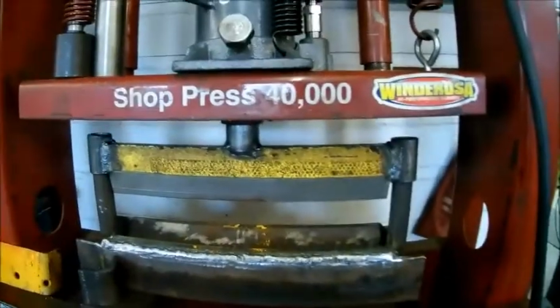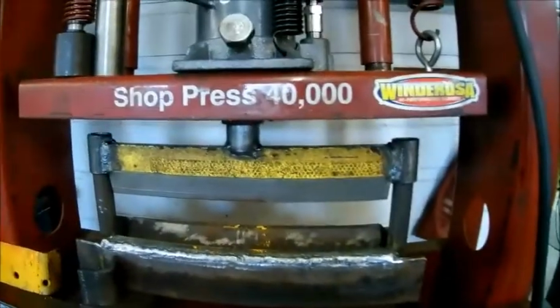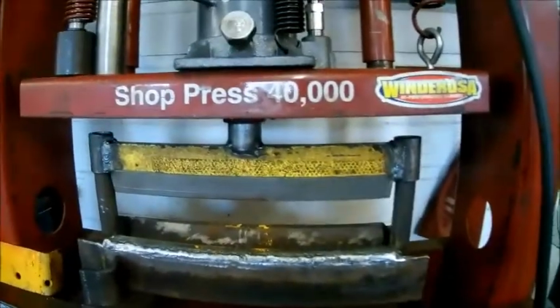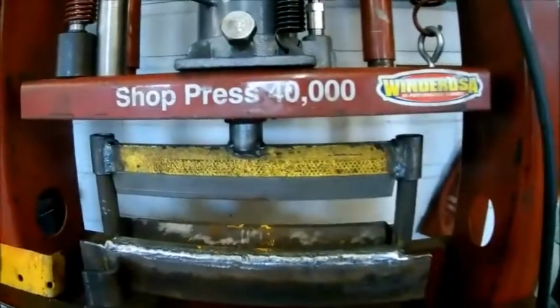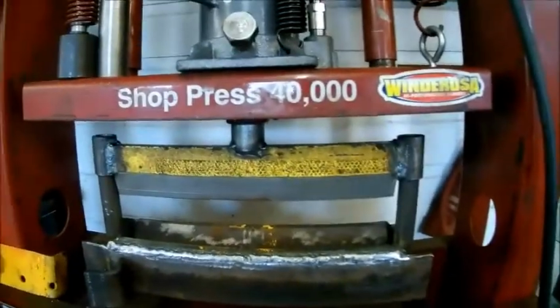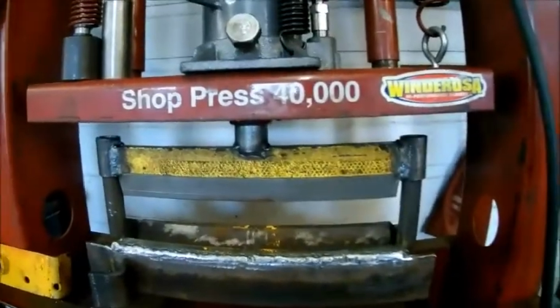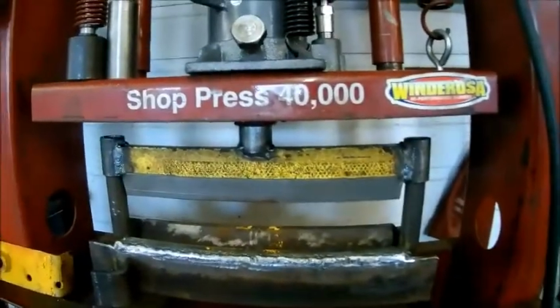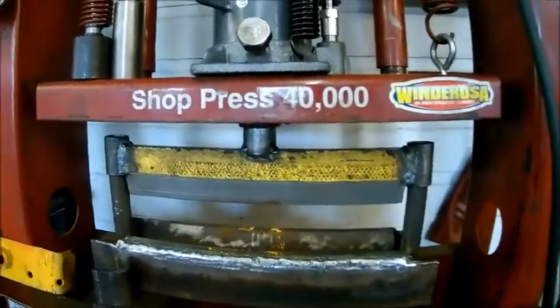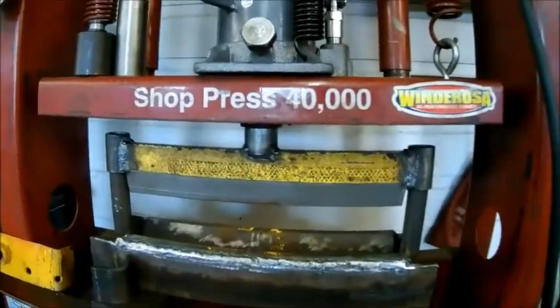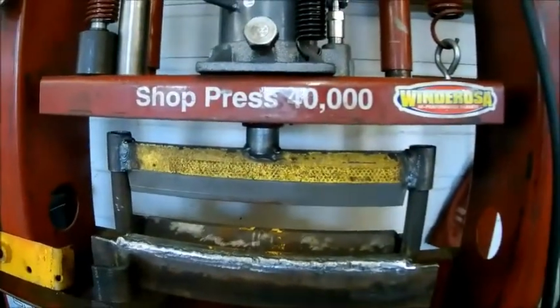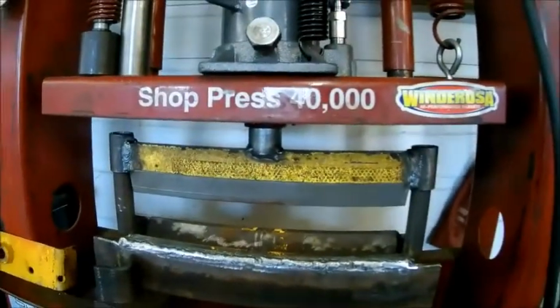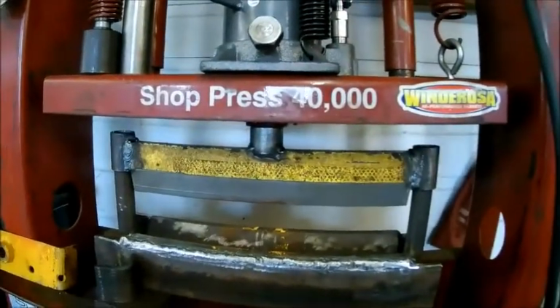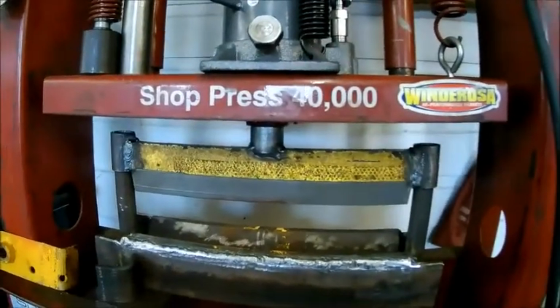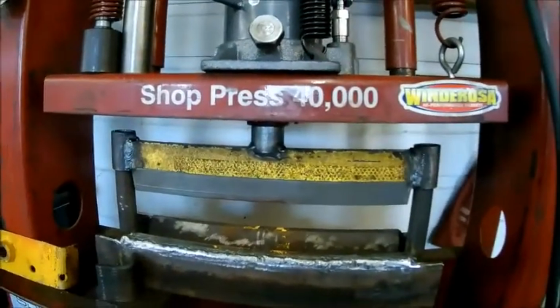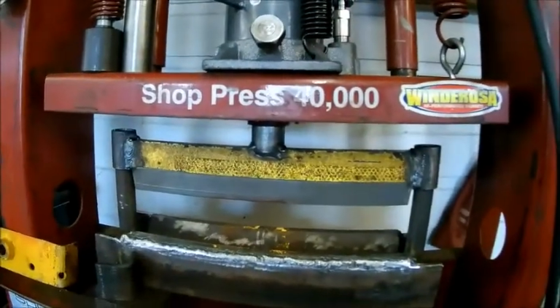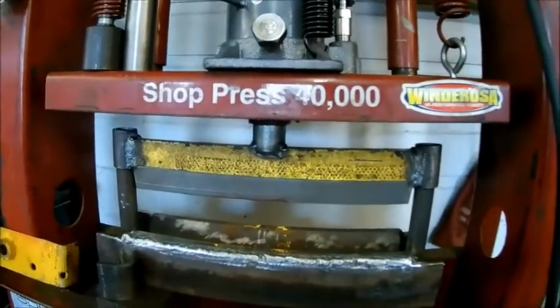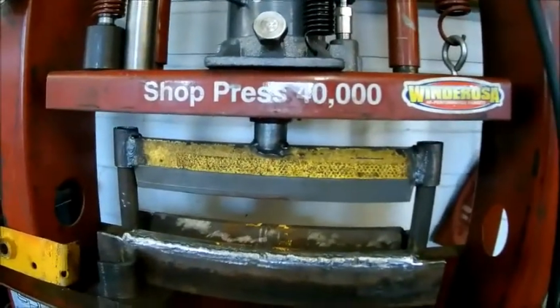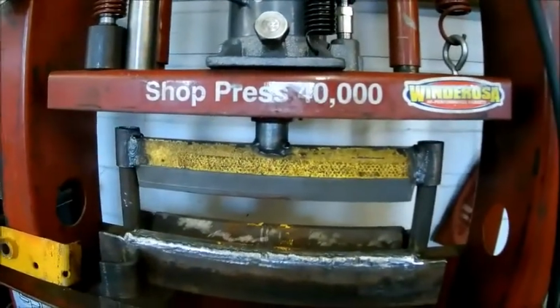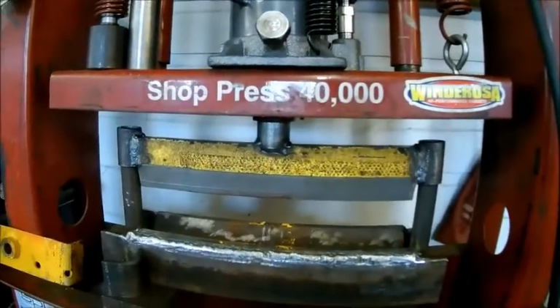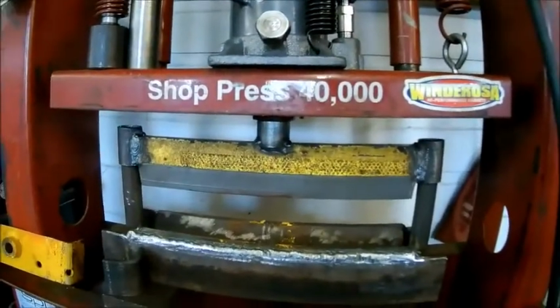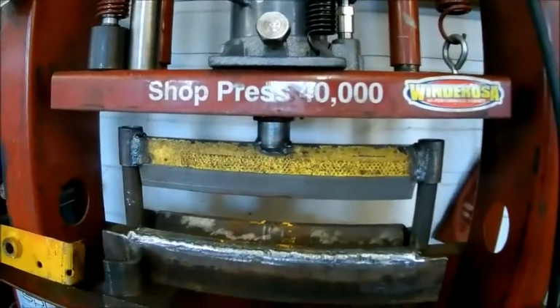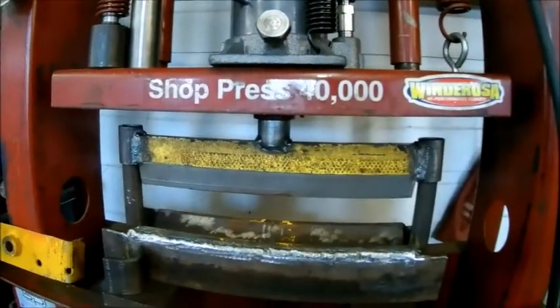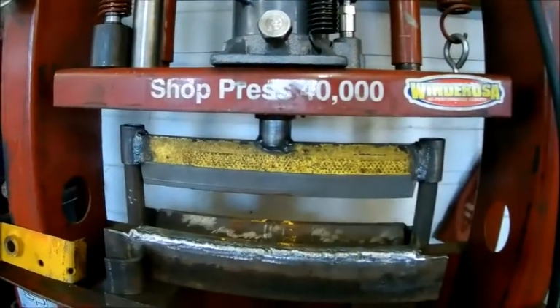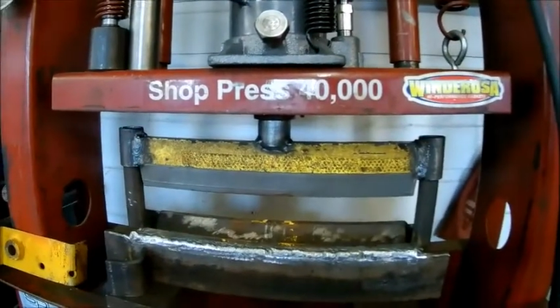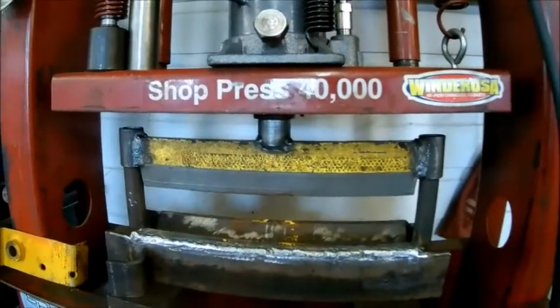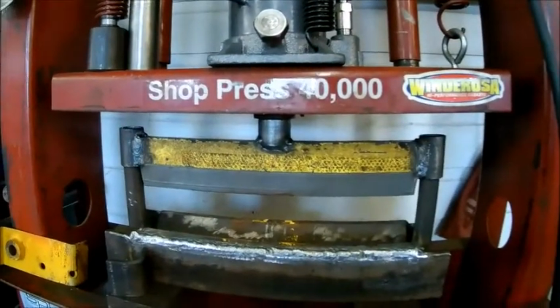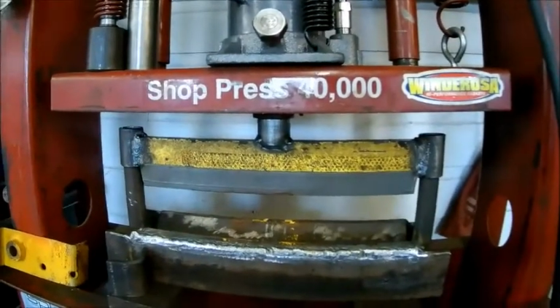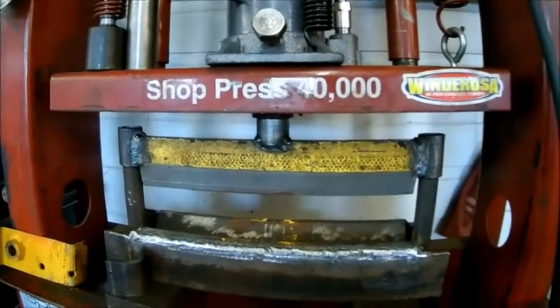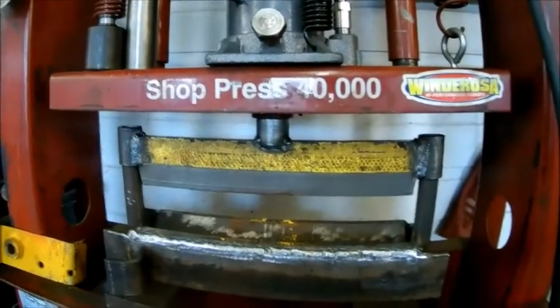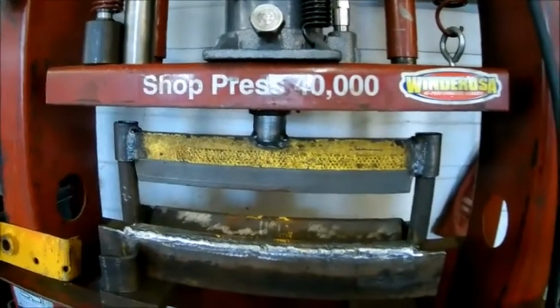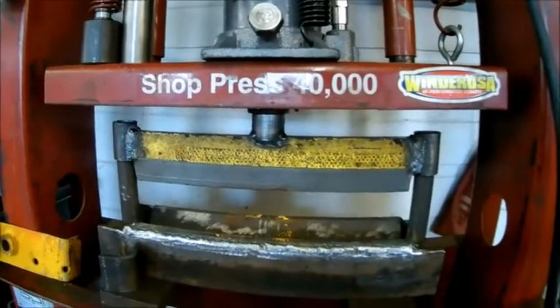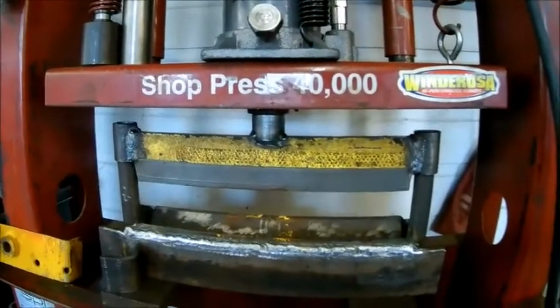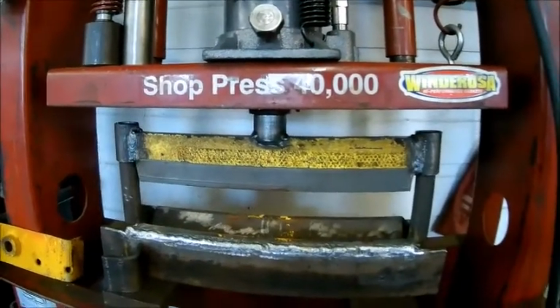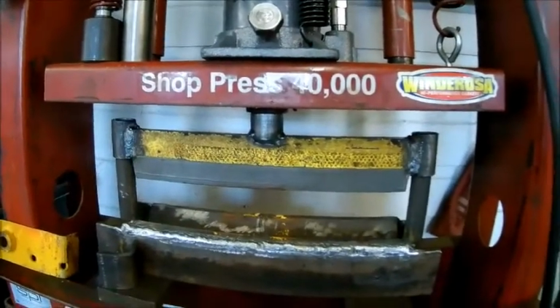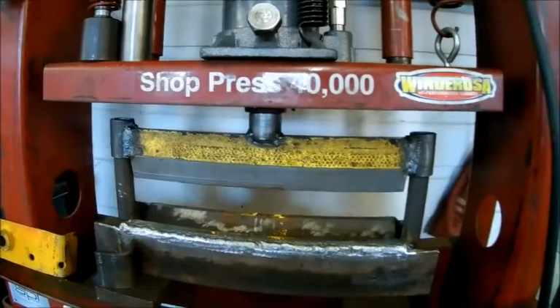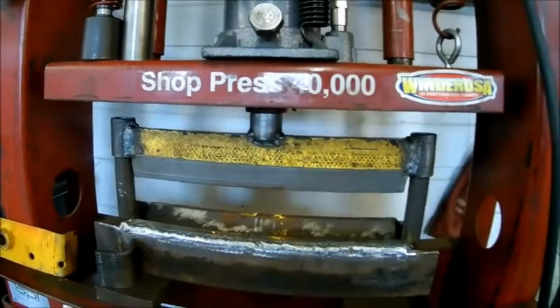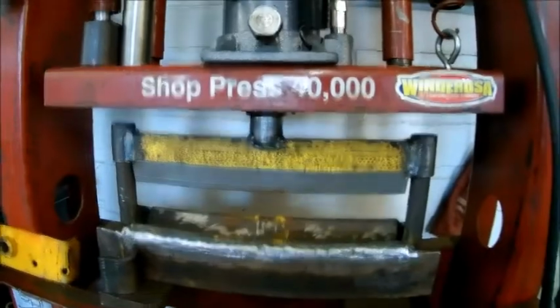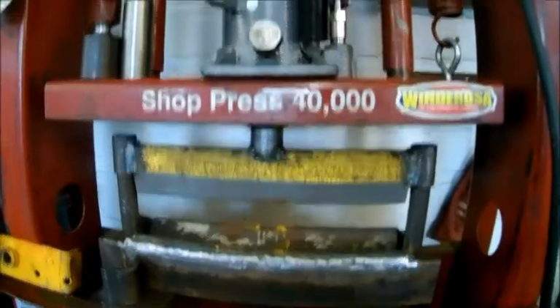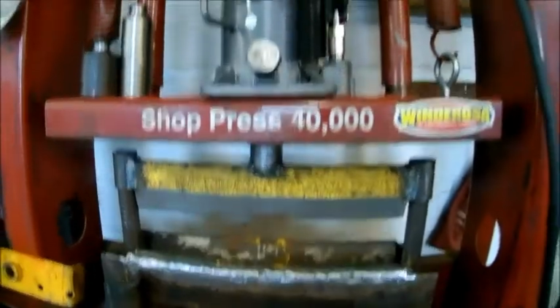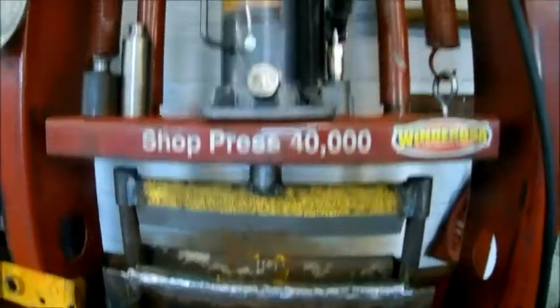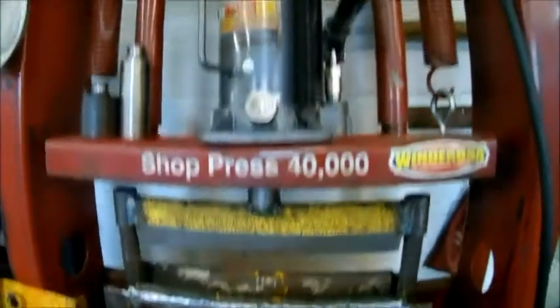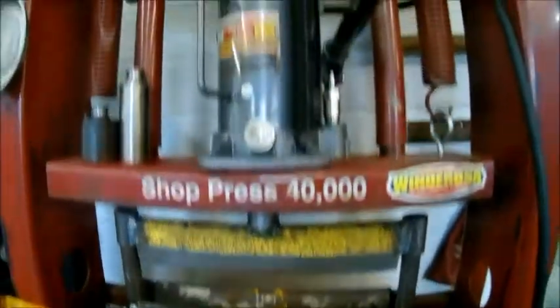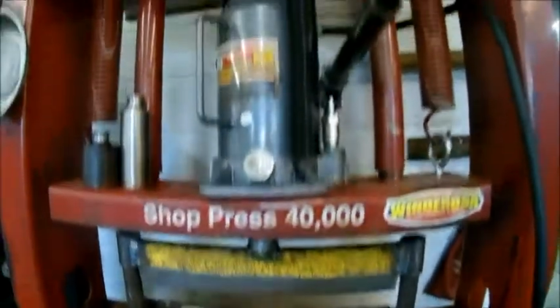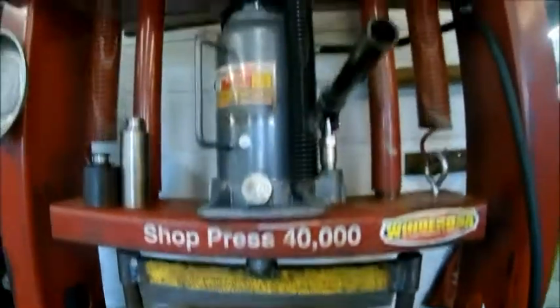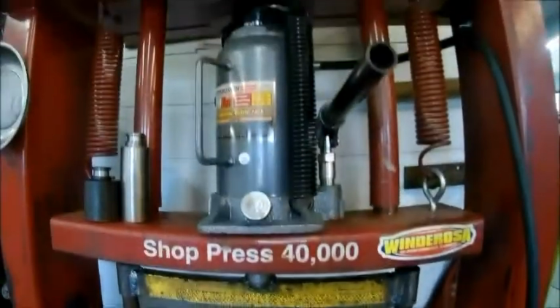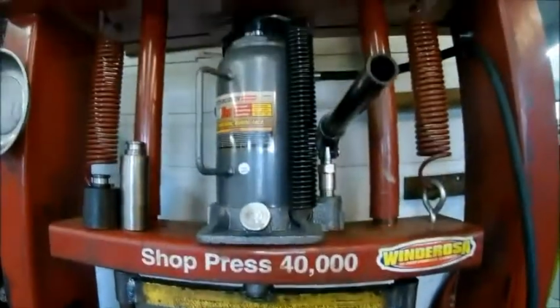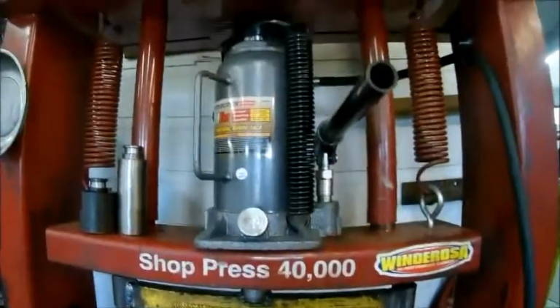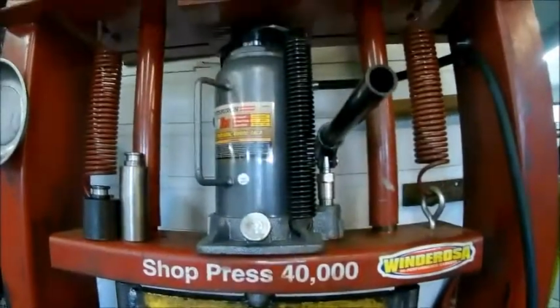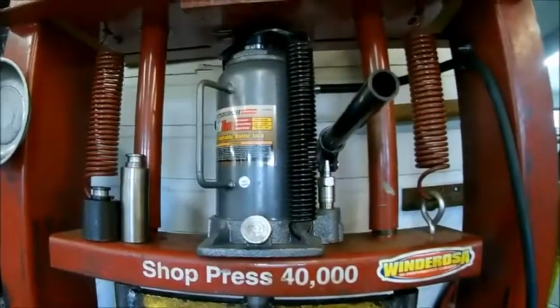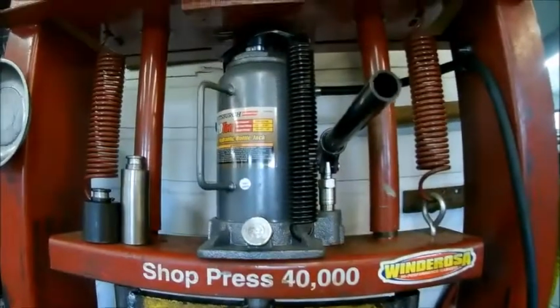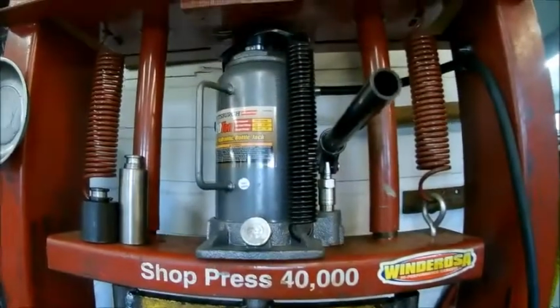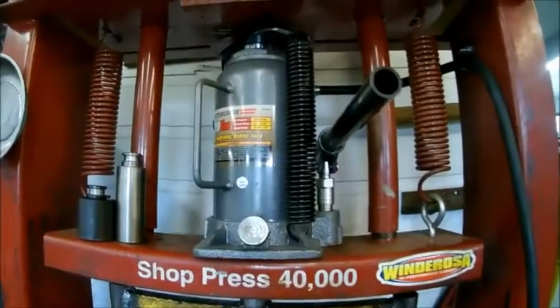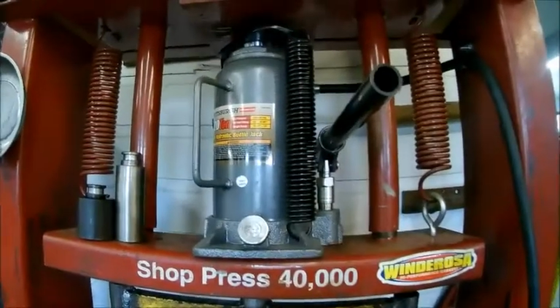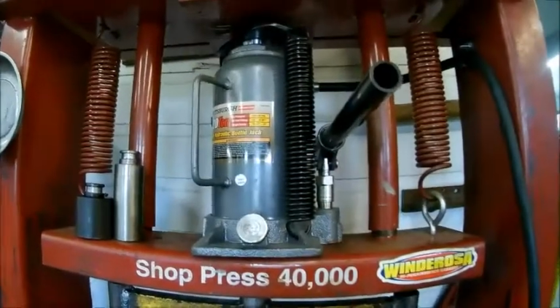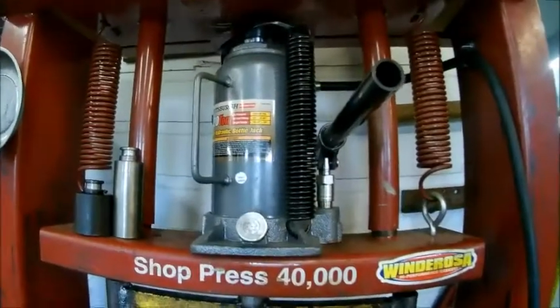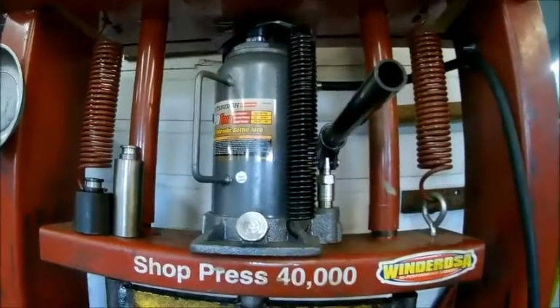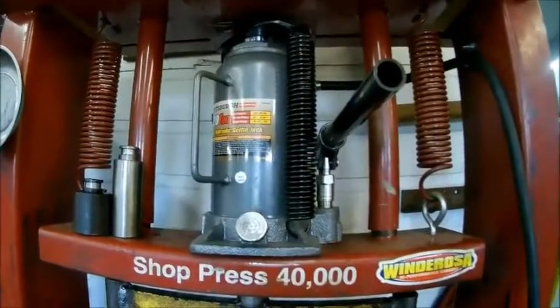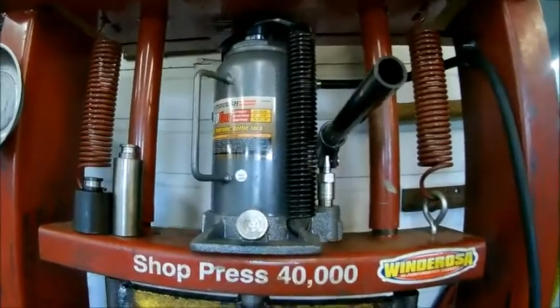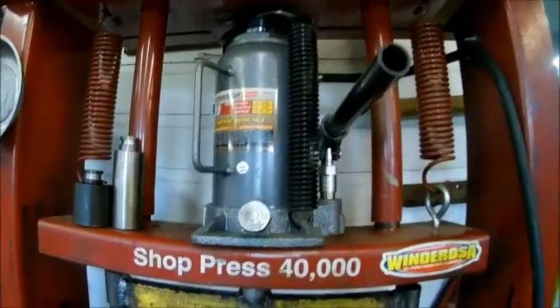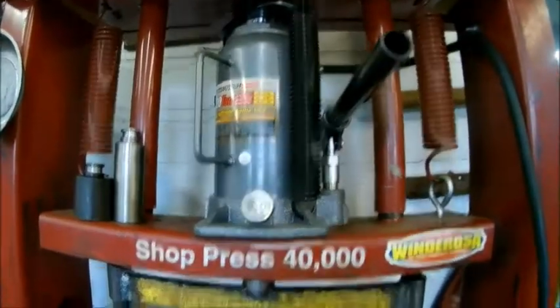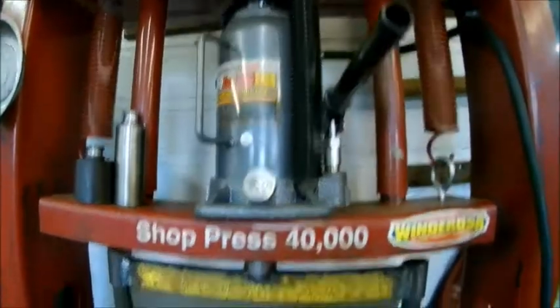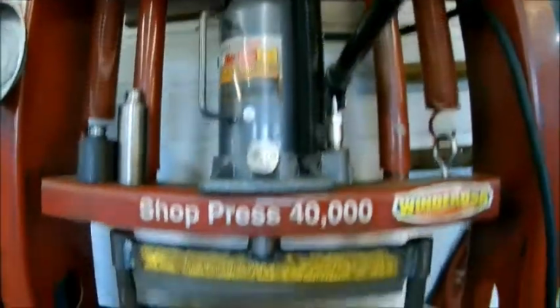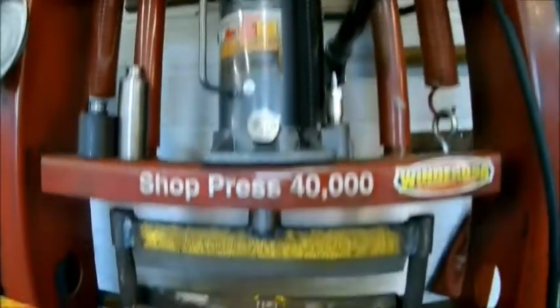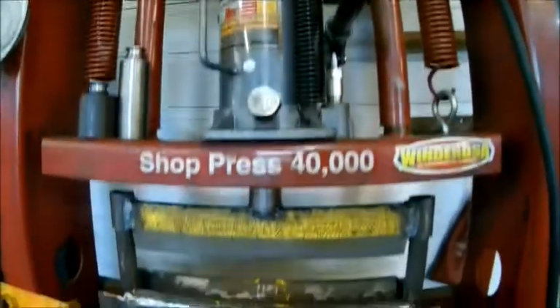Broken. Way to go, hot shot. Now you got to fix that, you dumbass. Whatever.